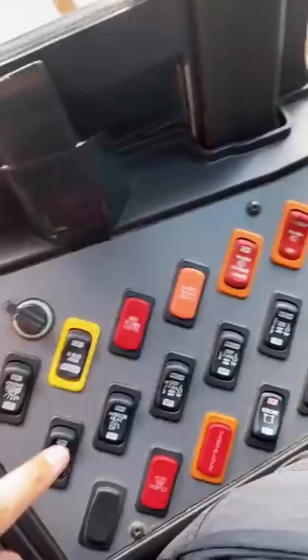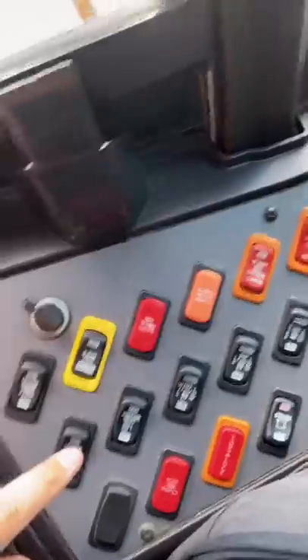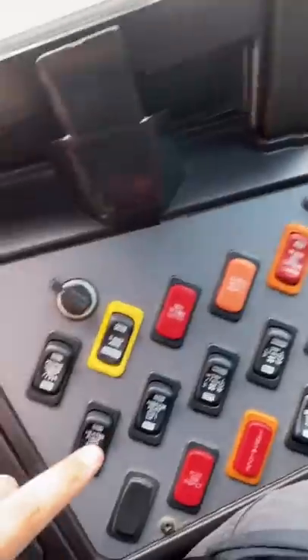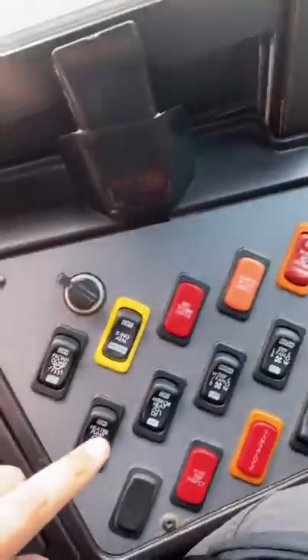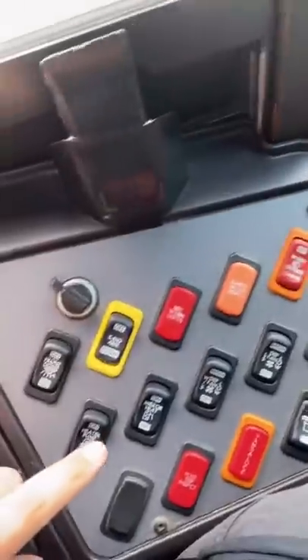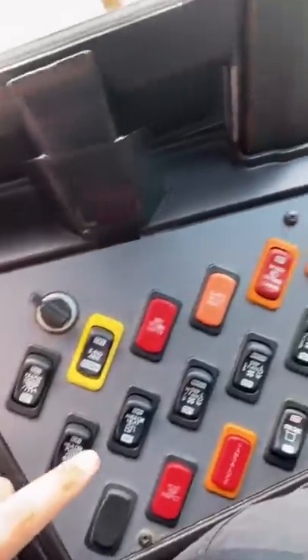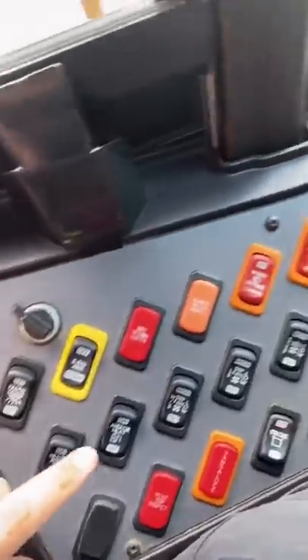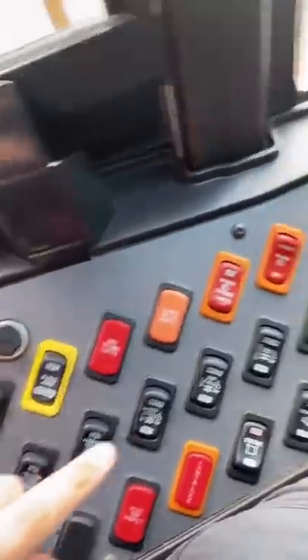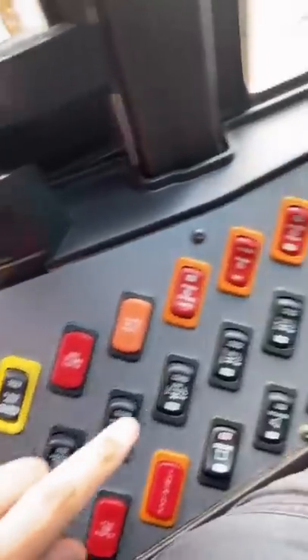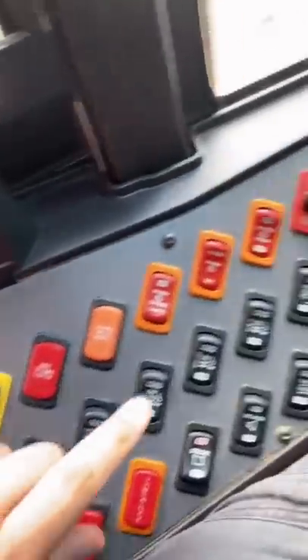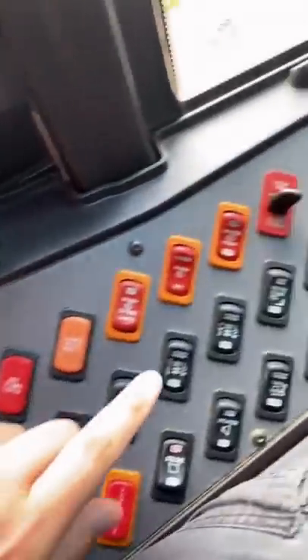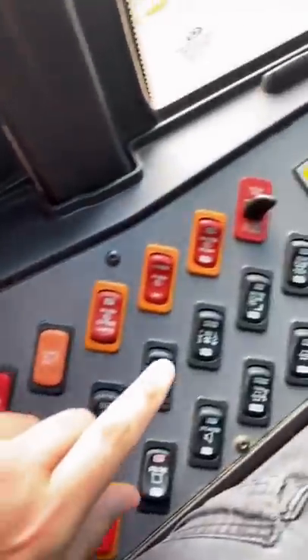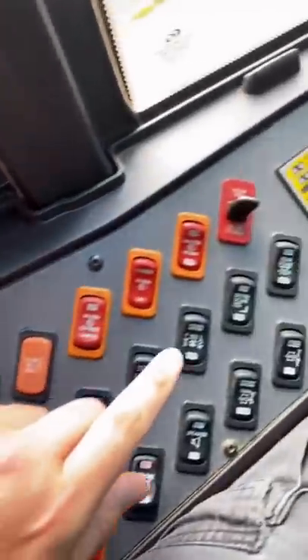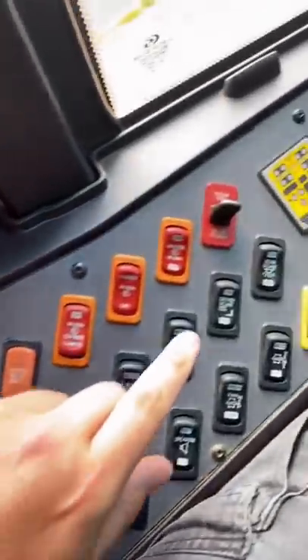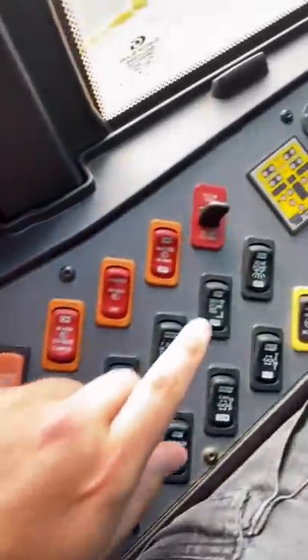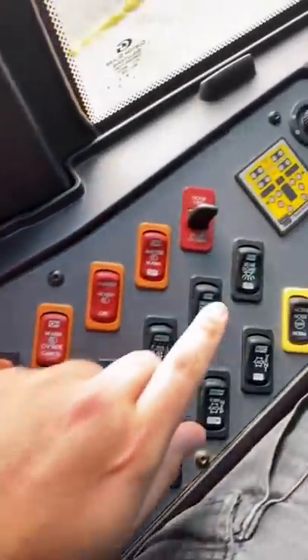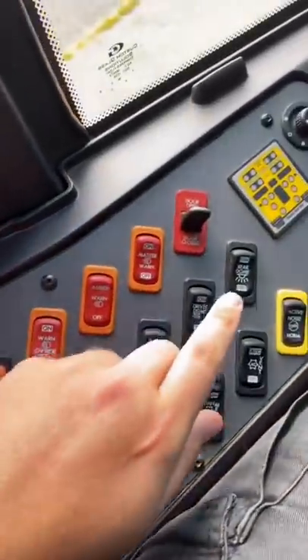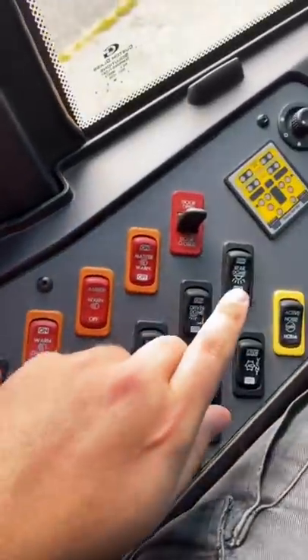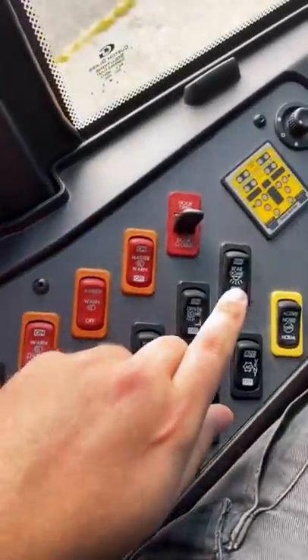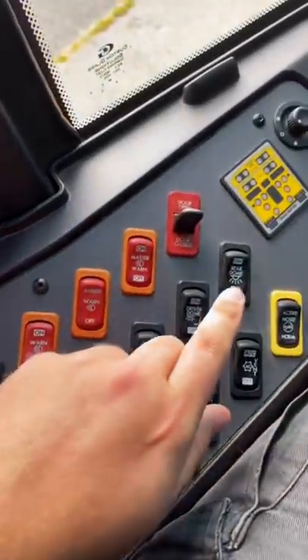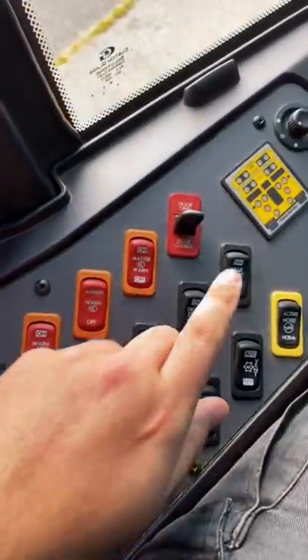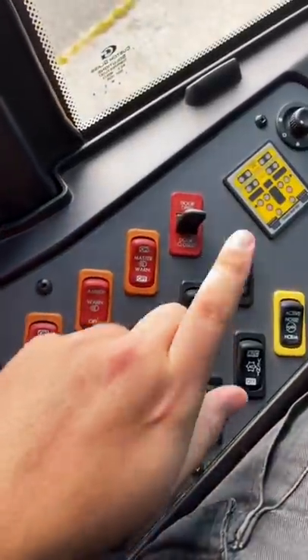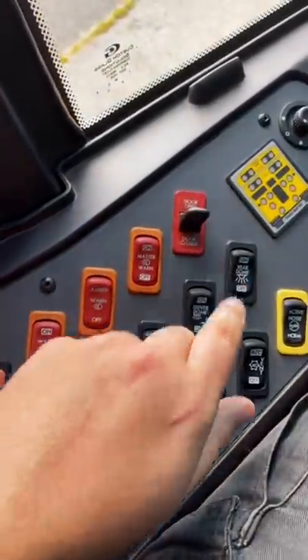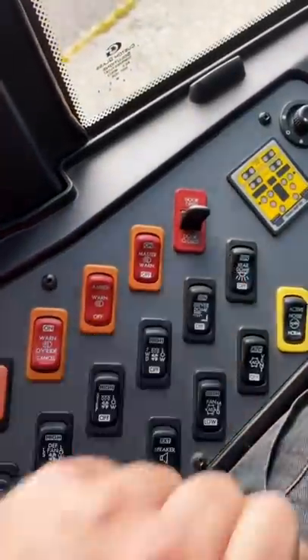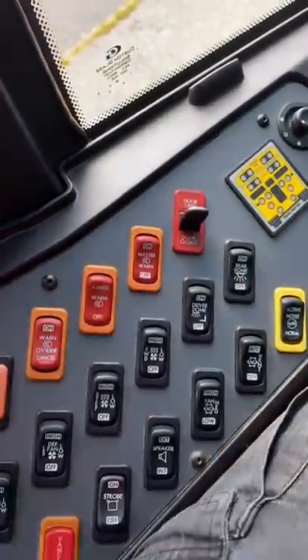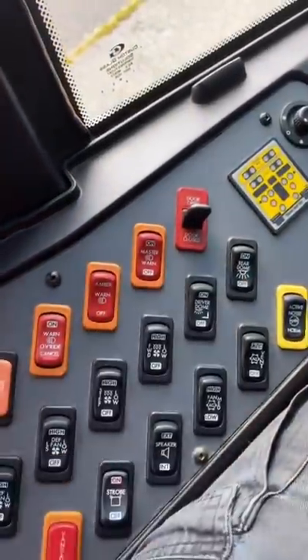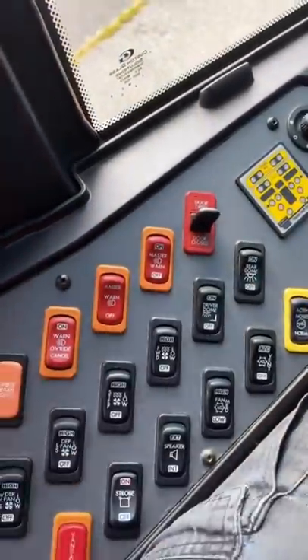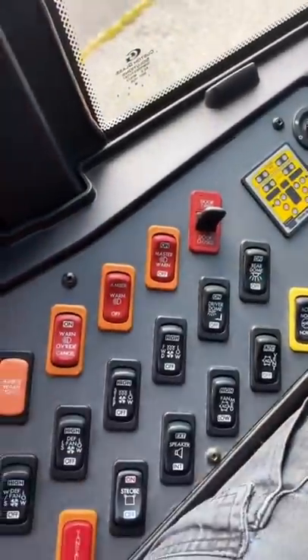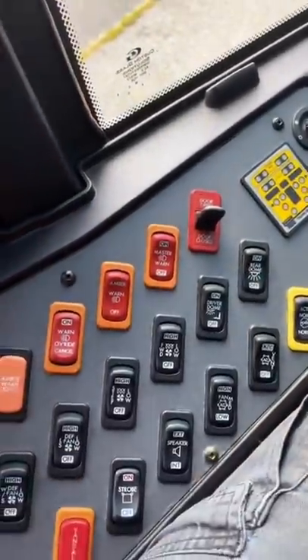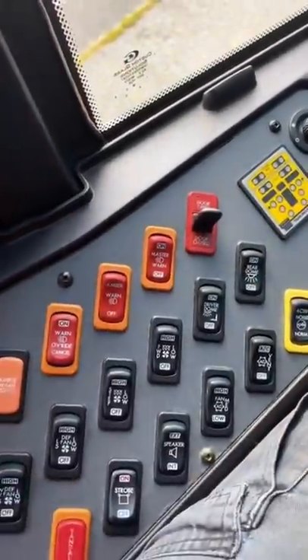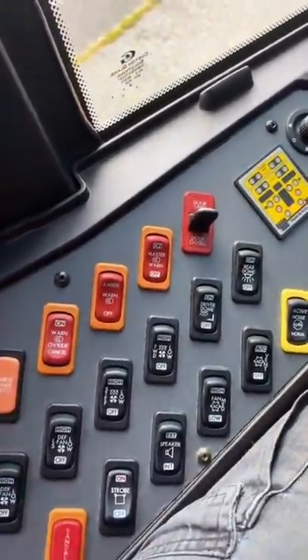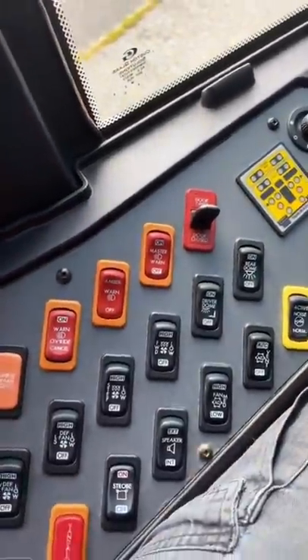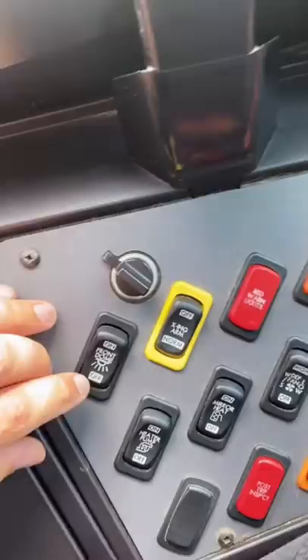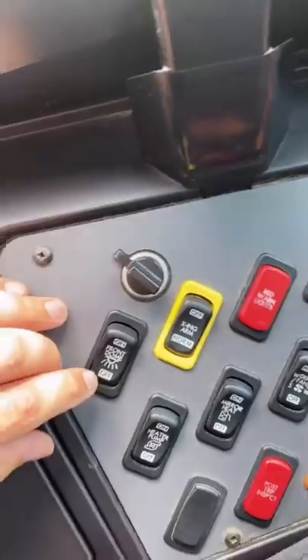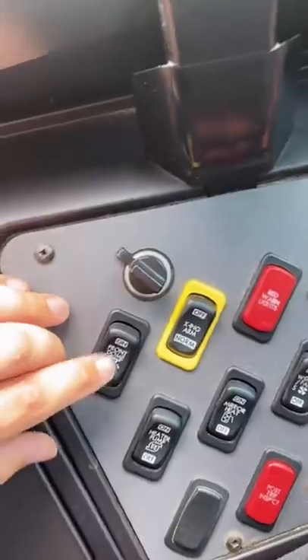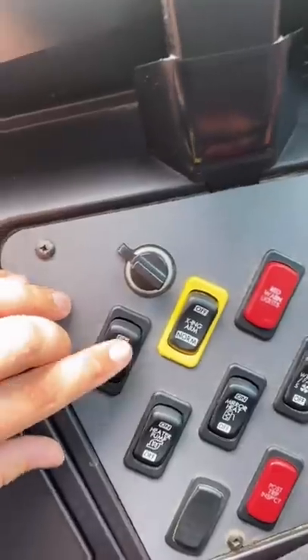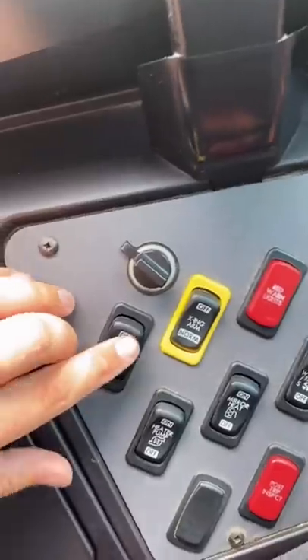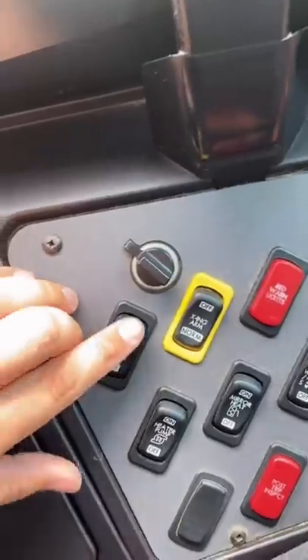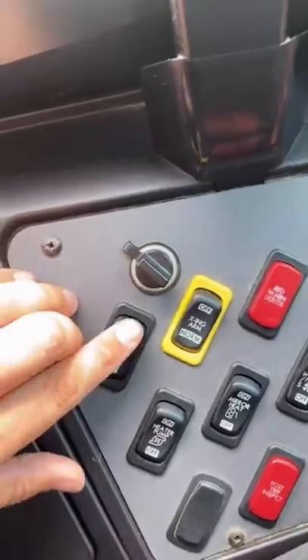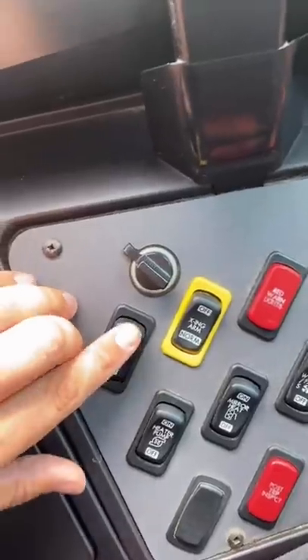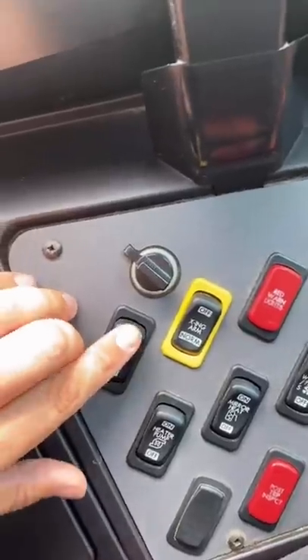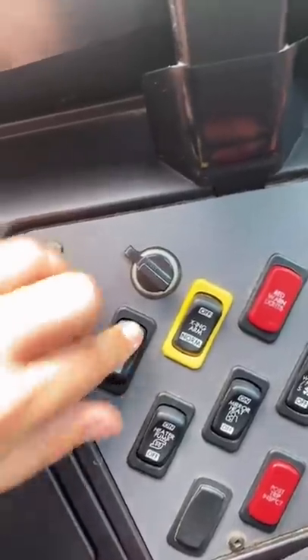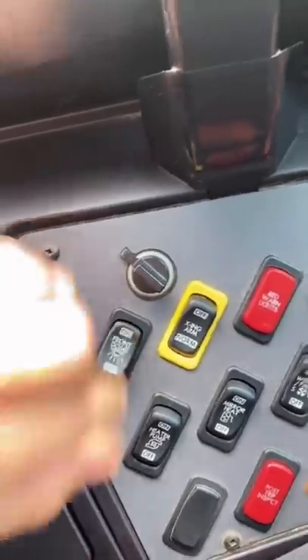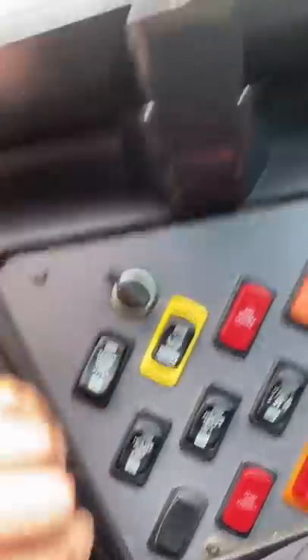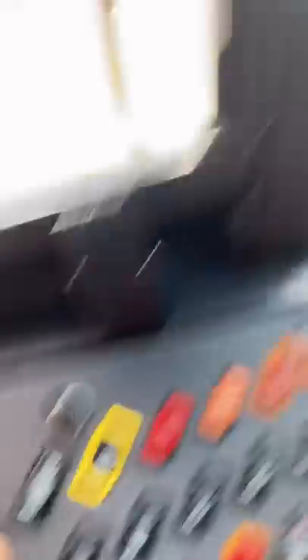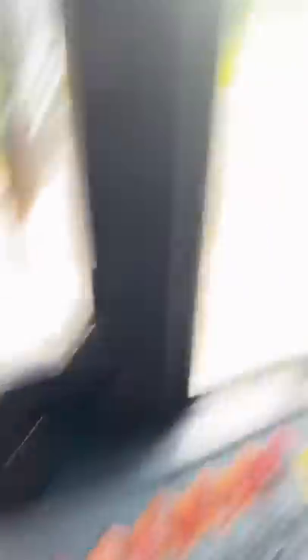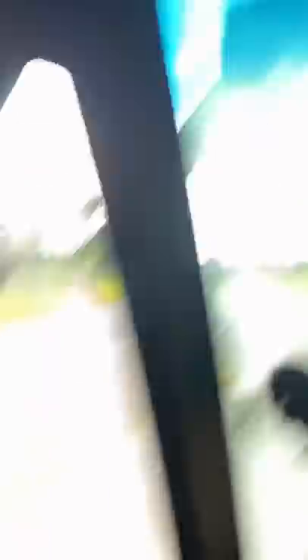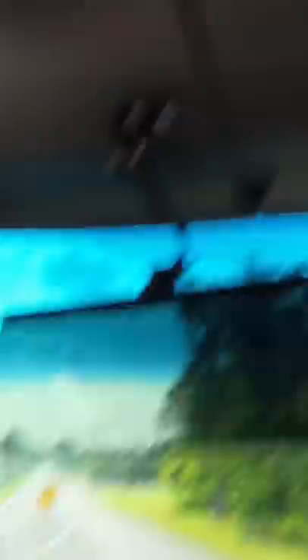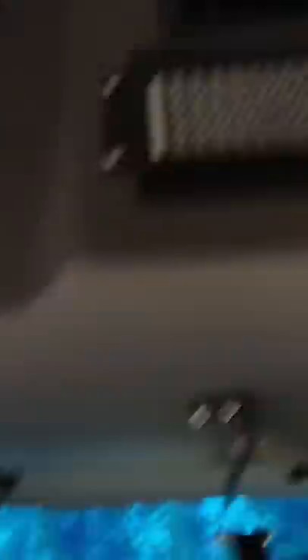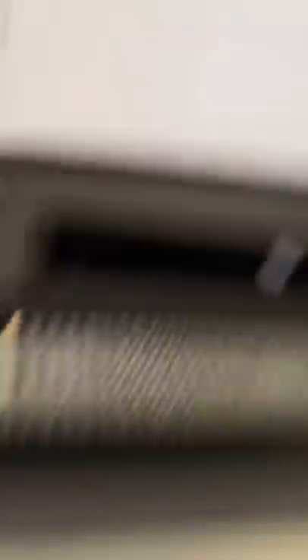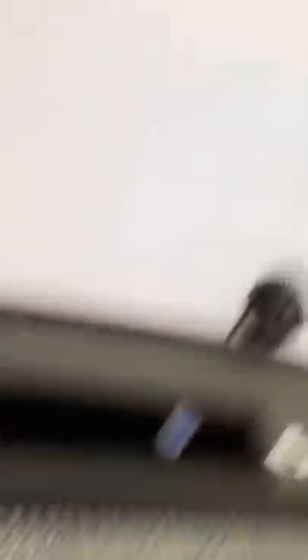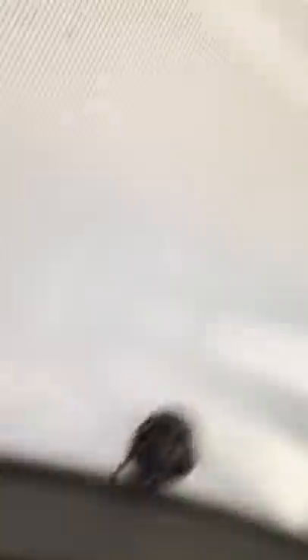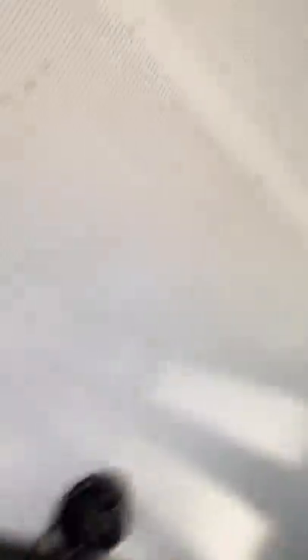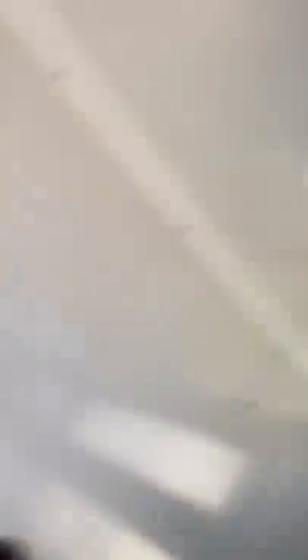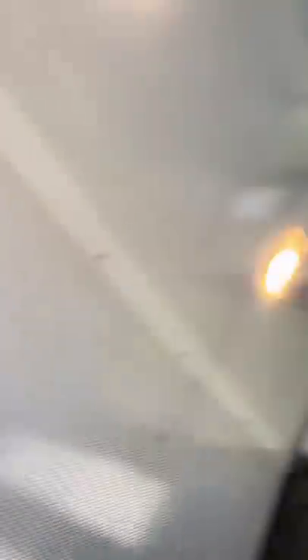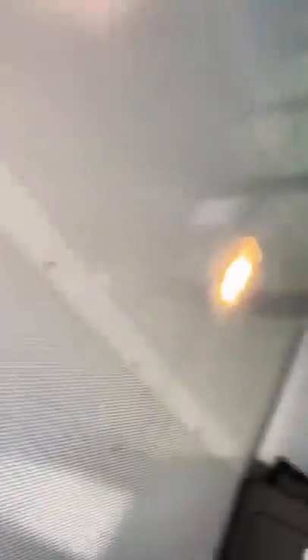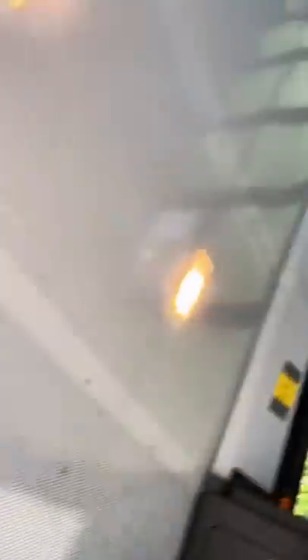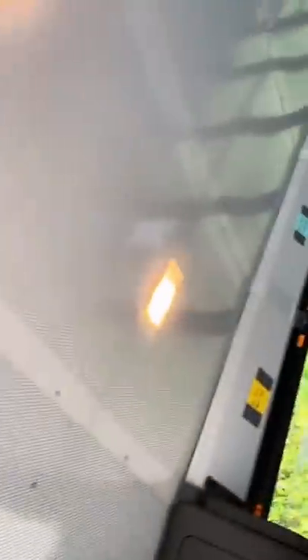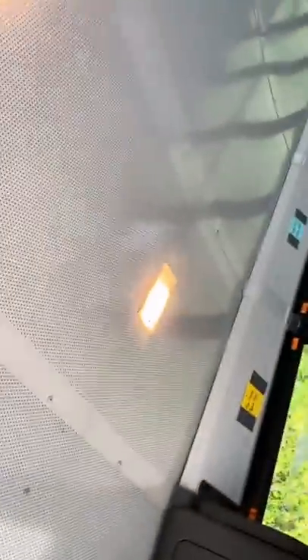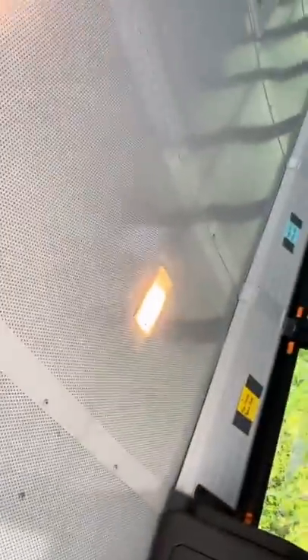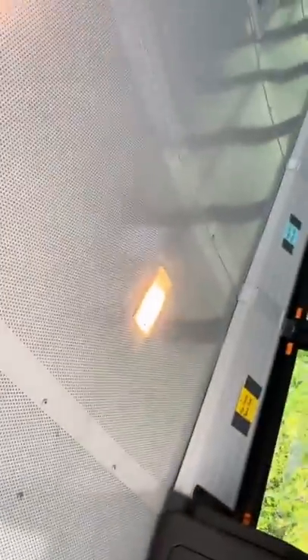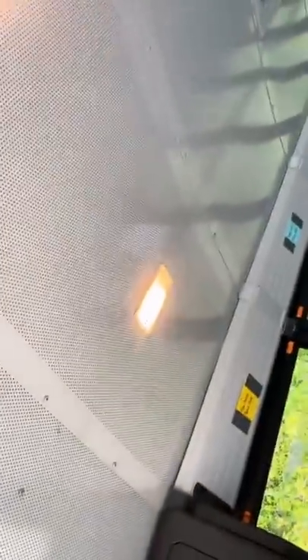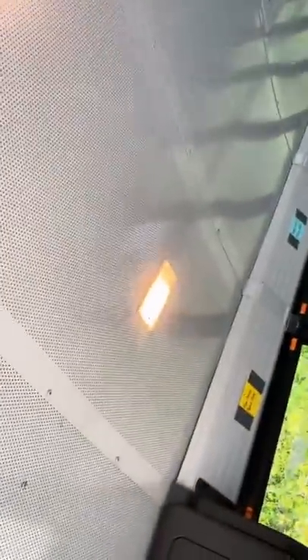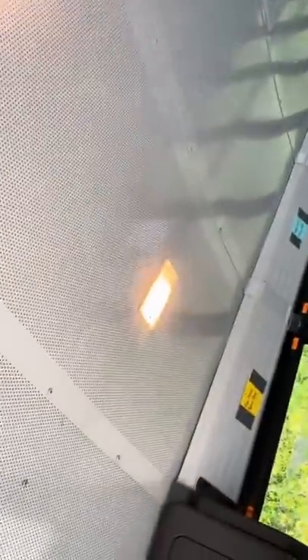Today I'm going to show you guys what these switches do on a Thomas C2 school bus. This right here is the front dome light — it turns on the front domes.